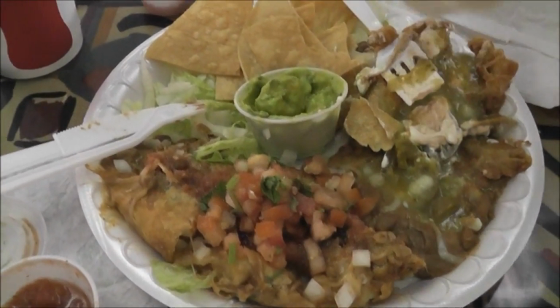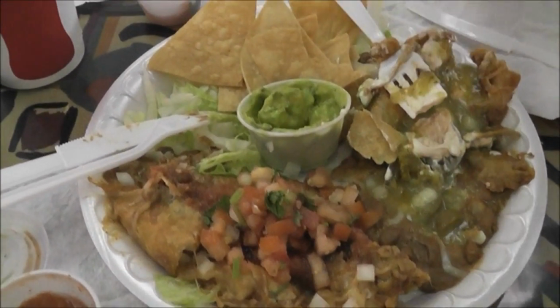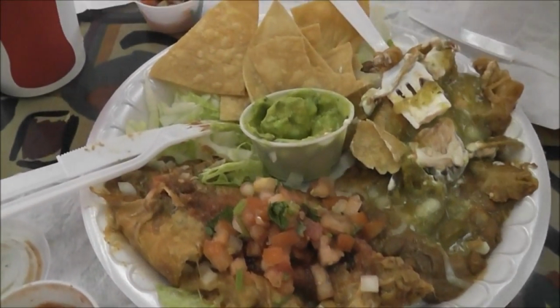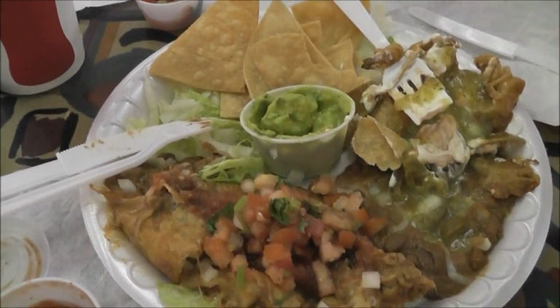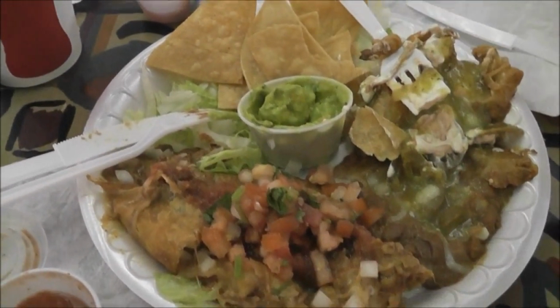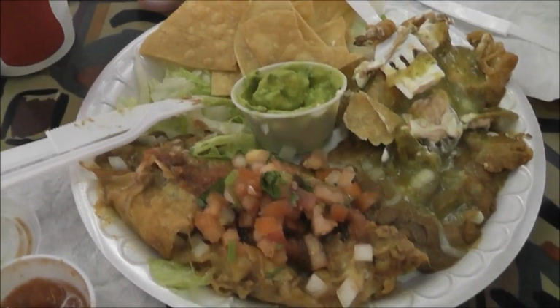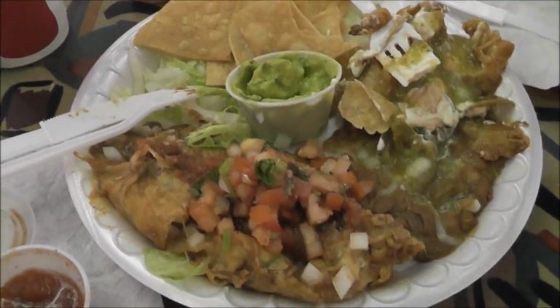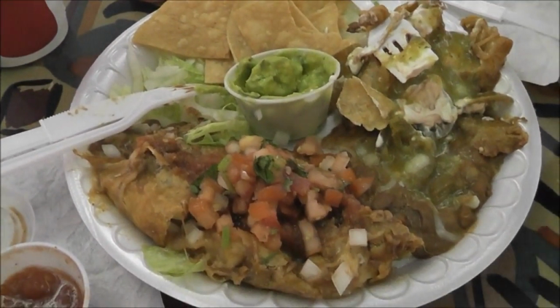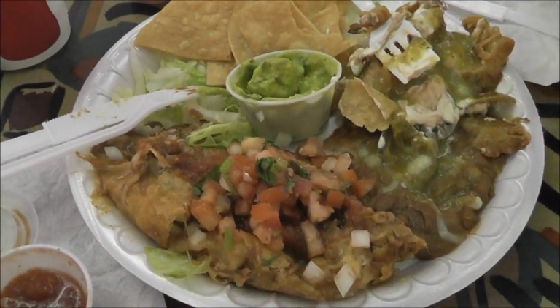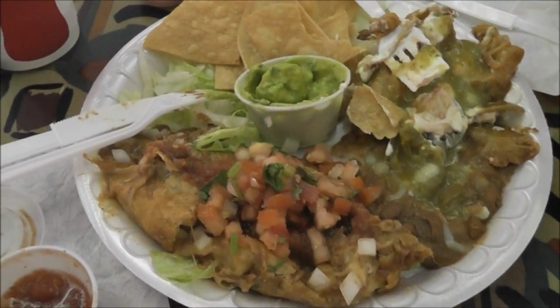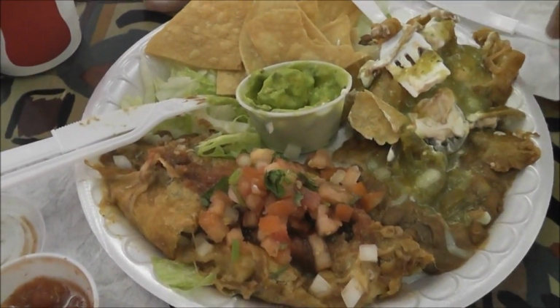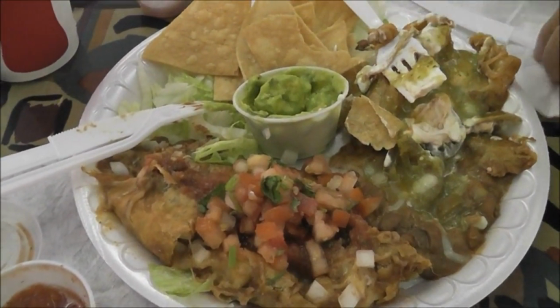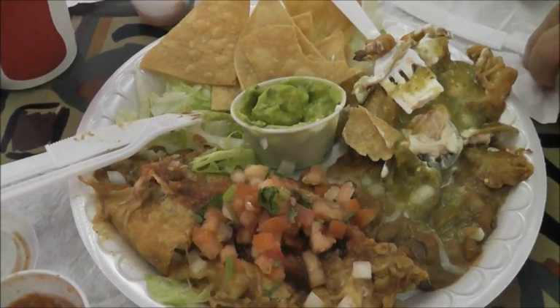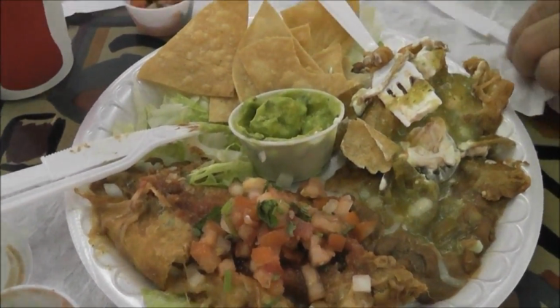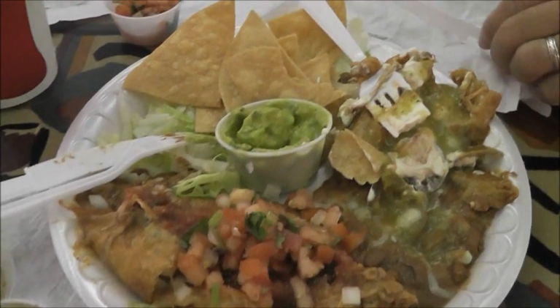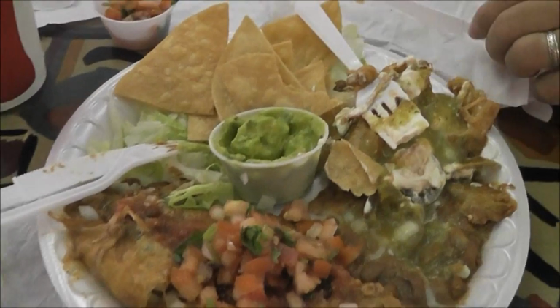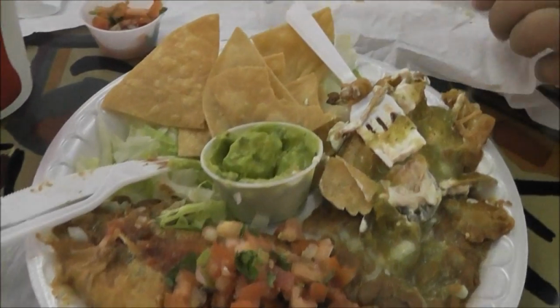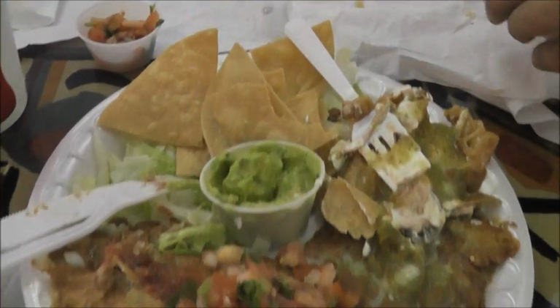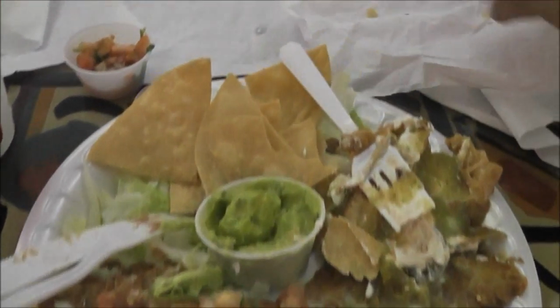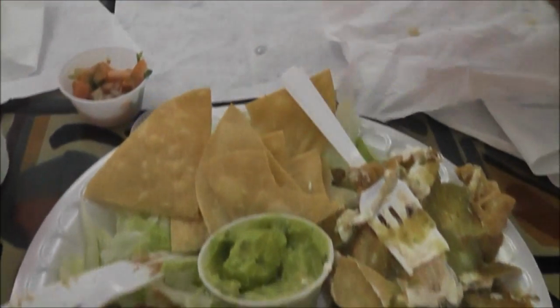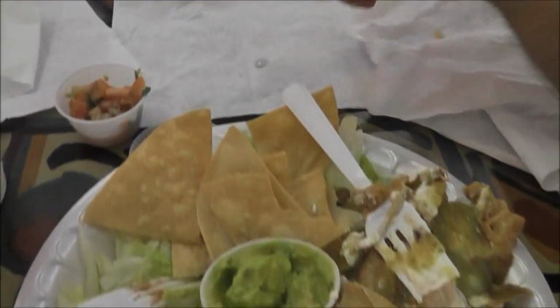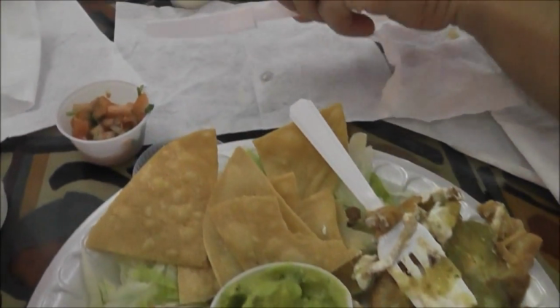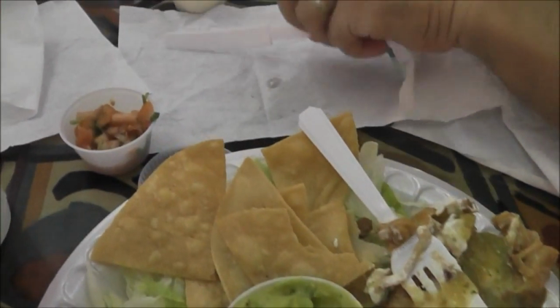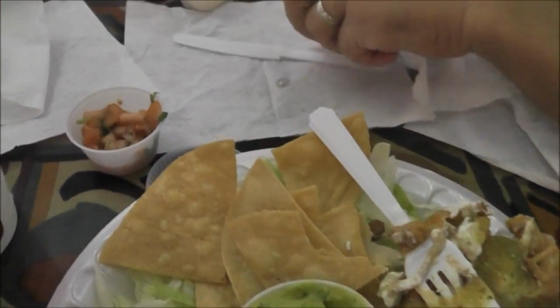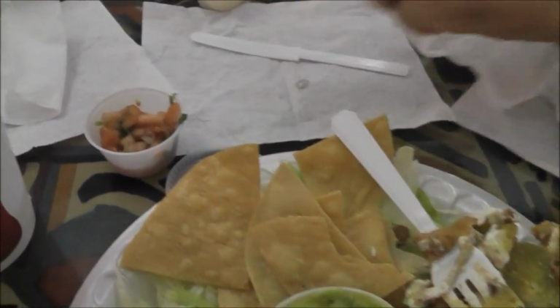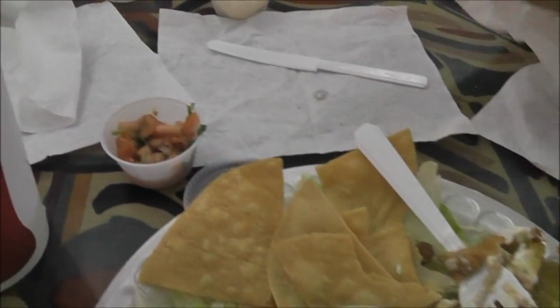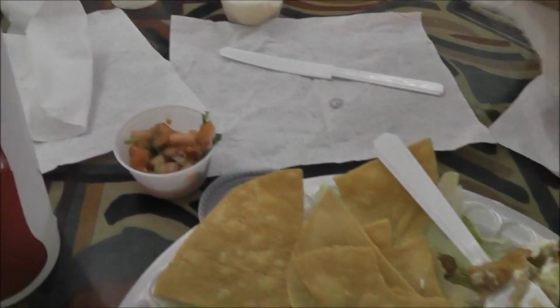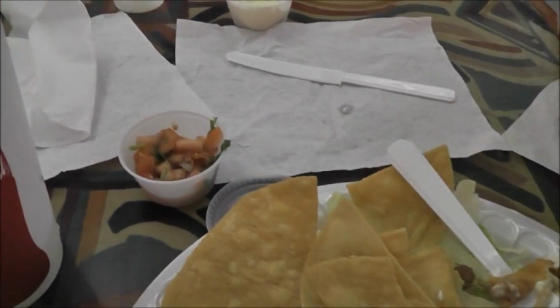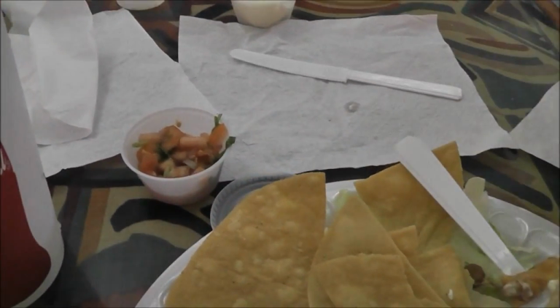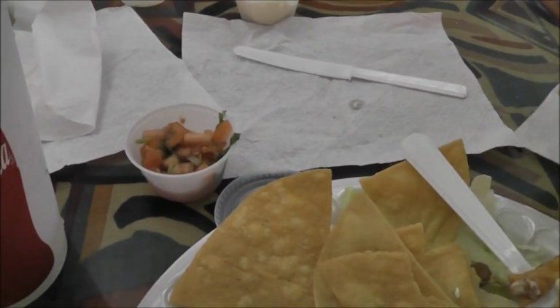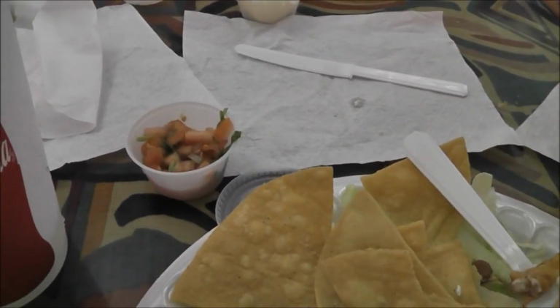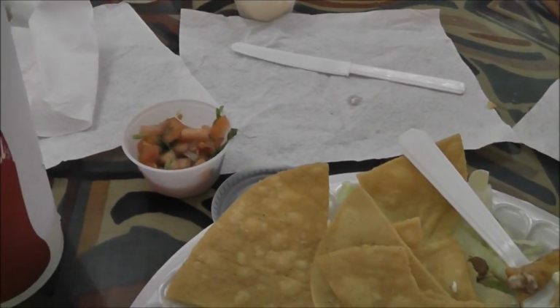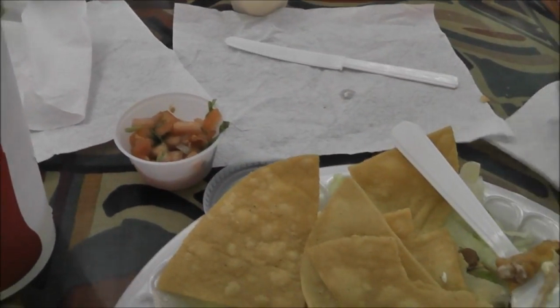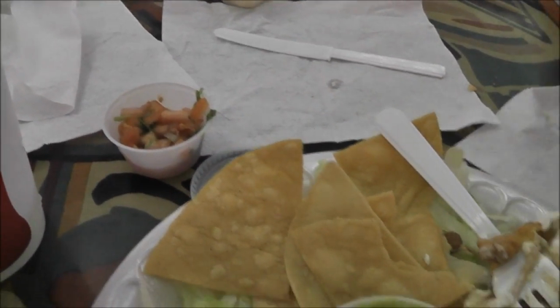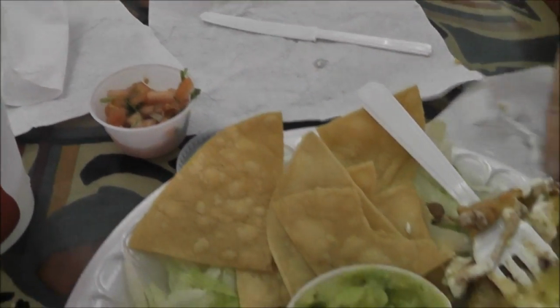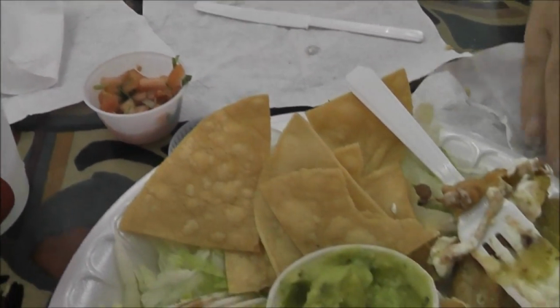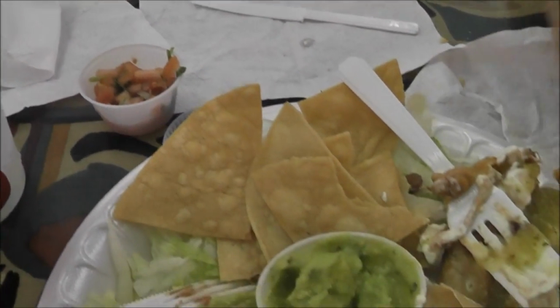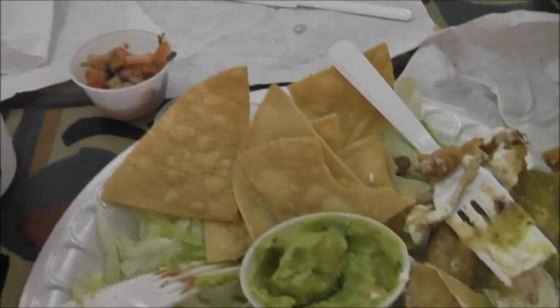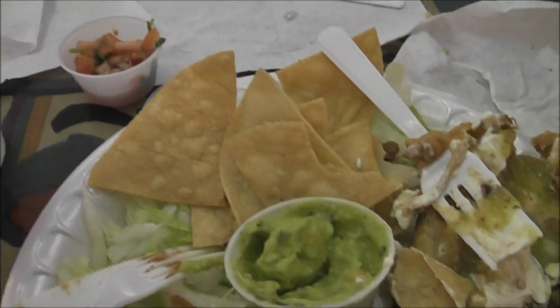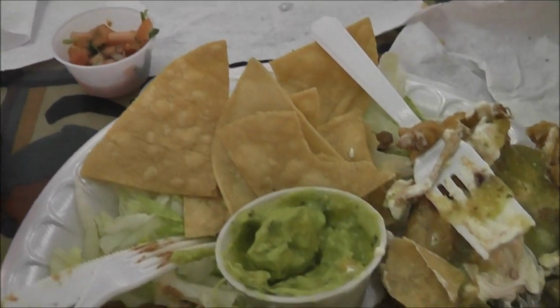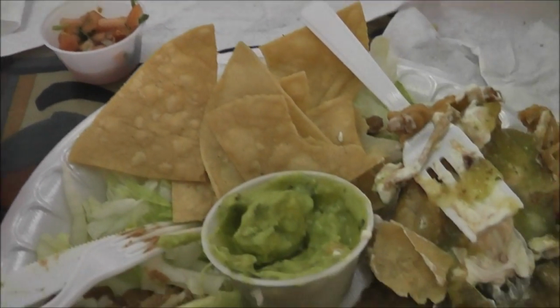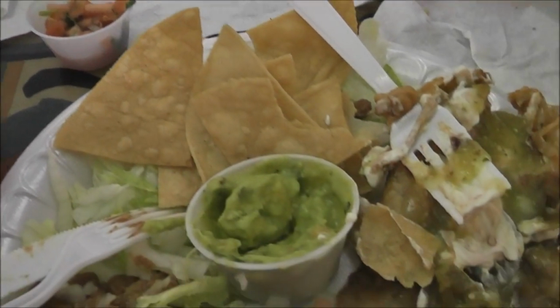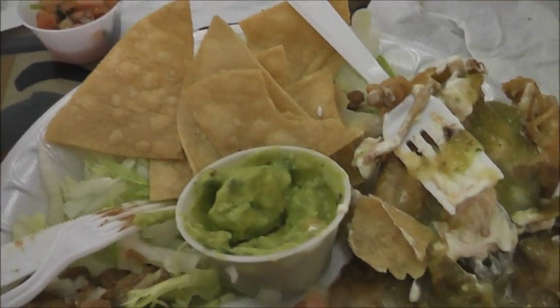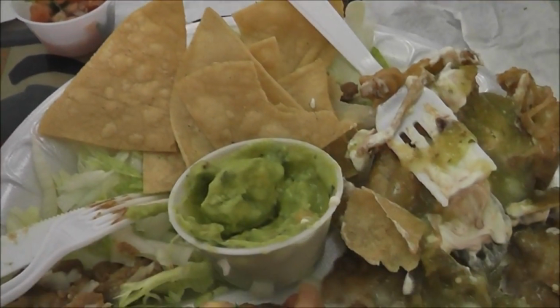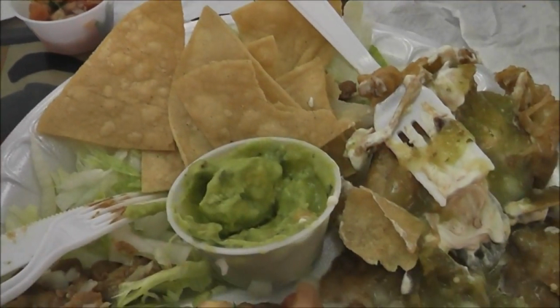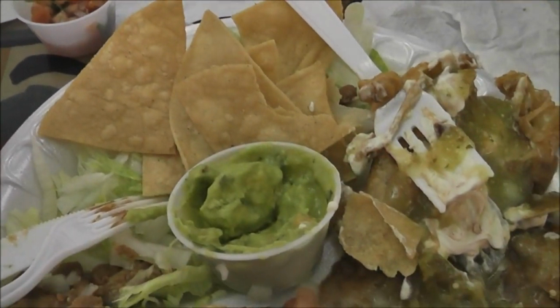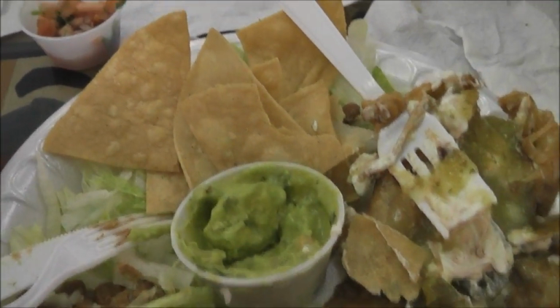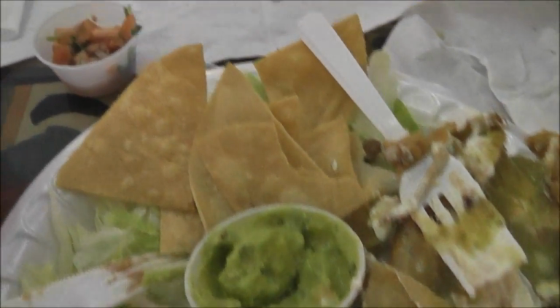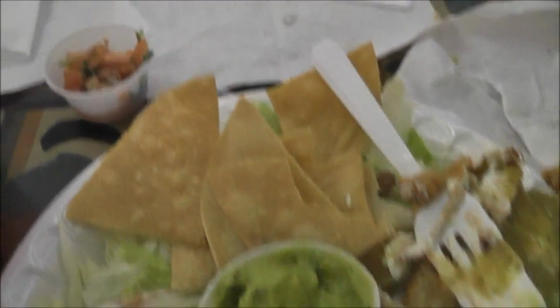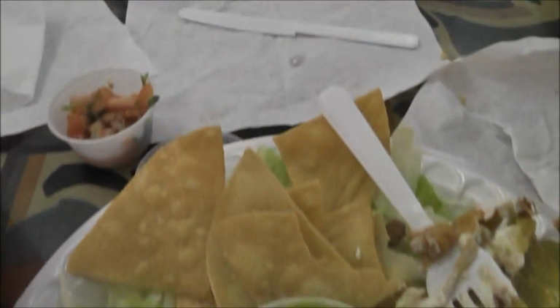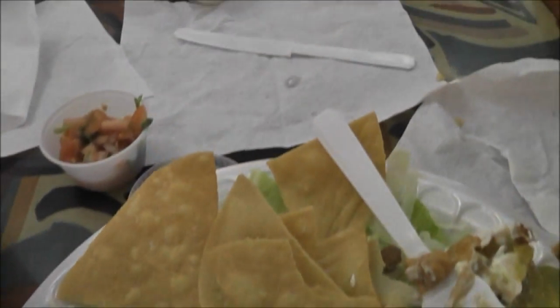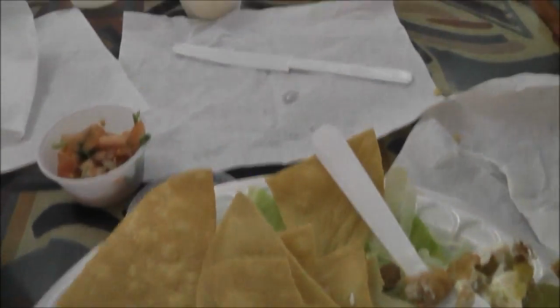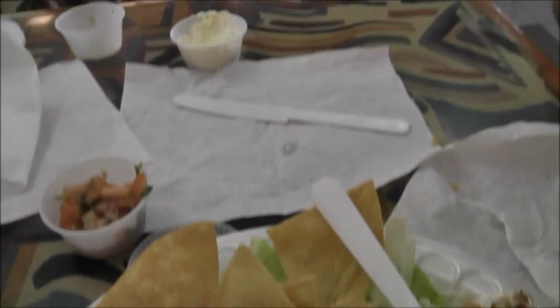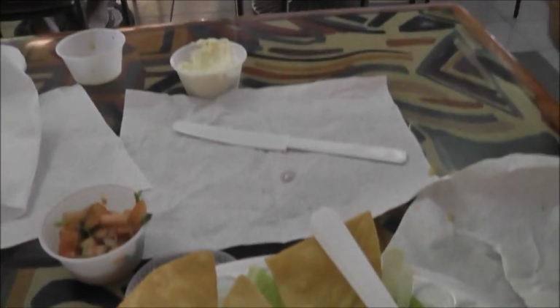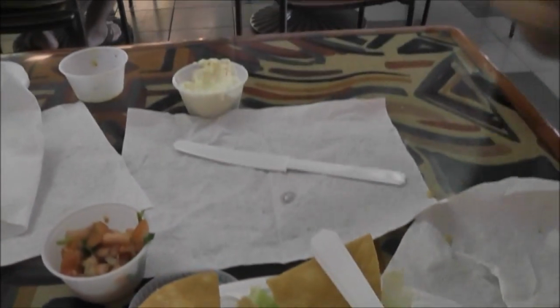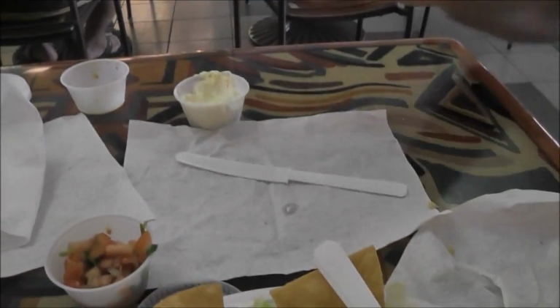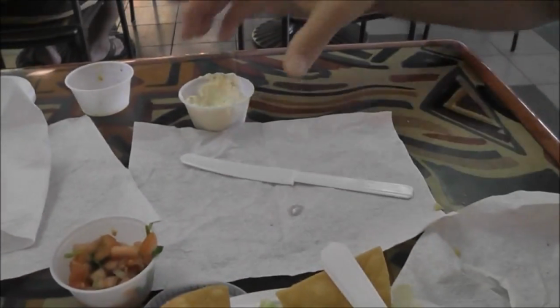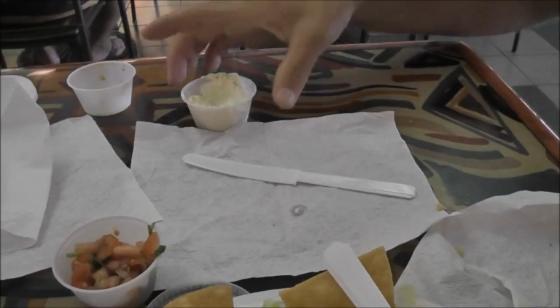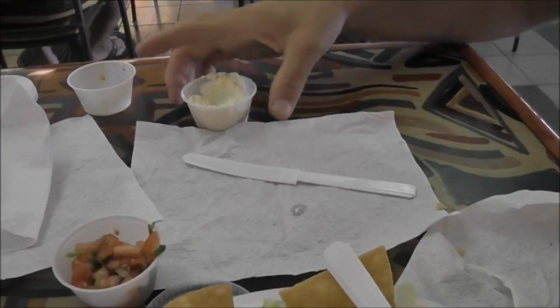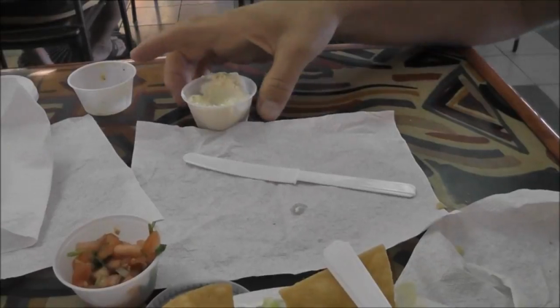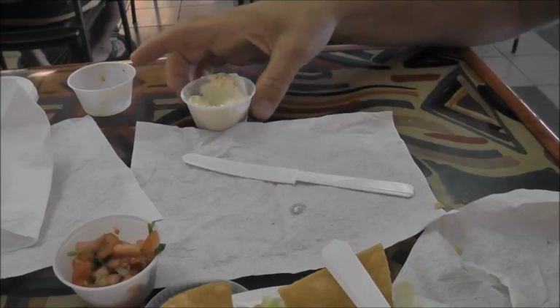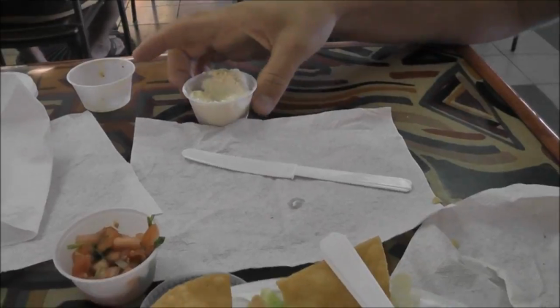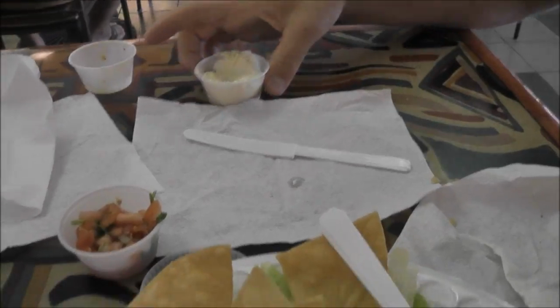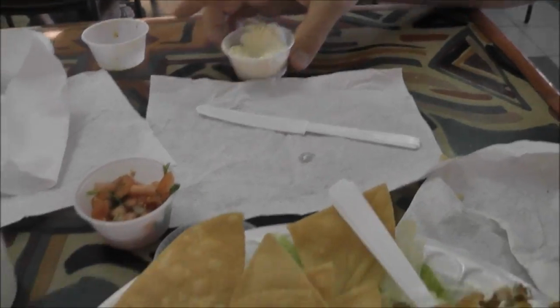We're having chimichanga, salsa, guacamole, and sour cream for Michael.